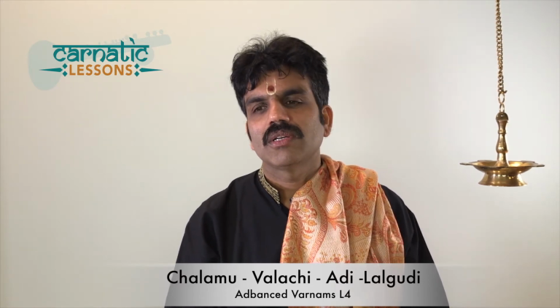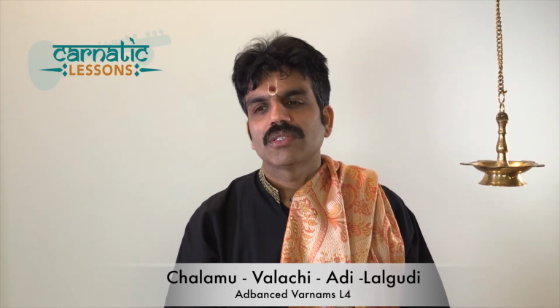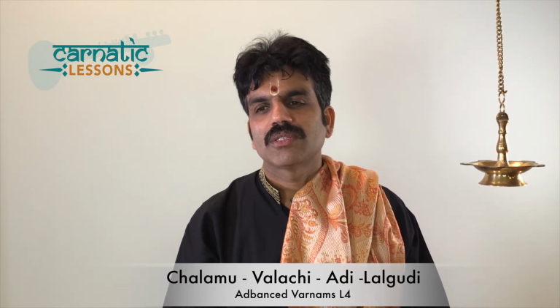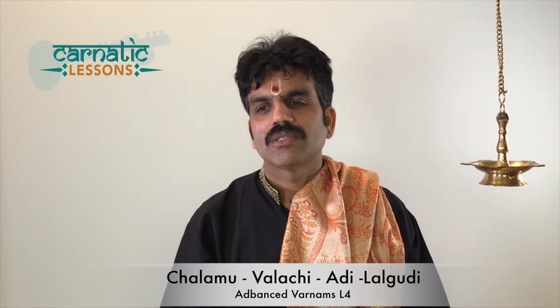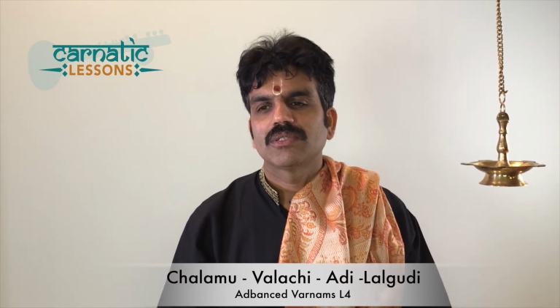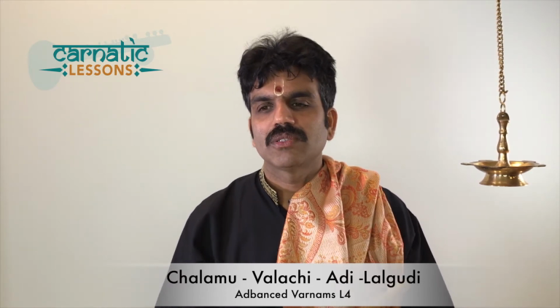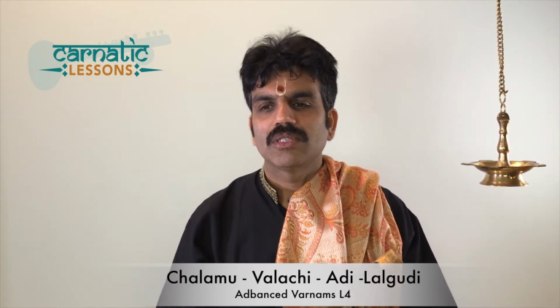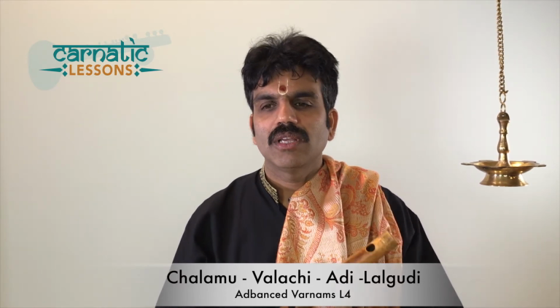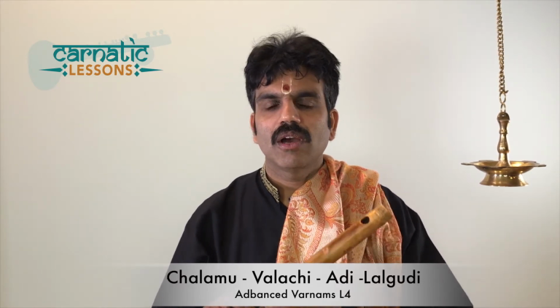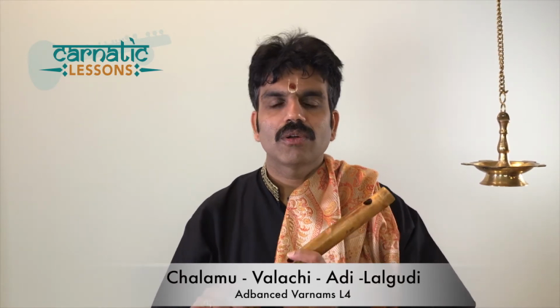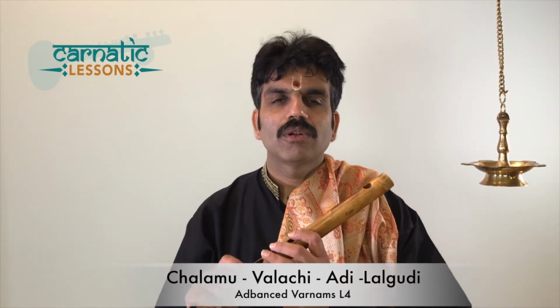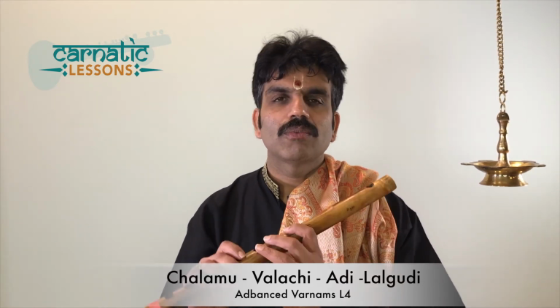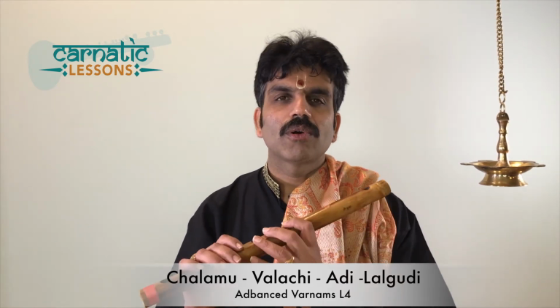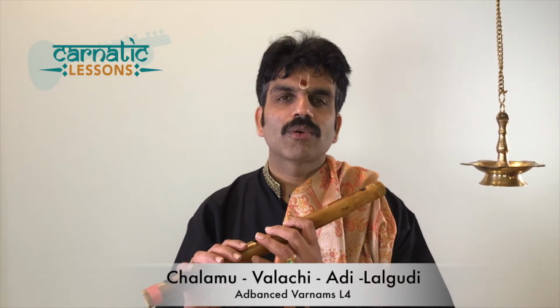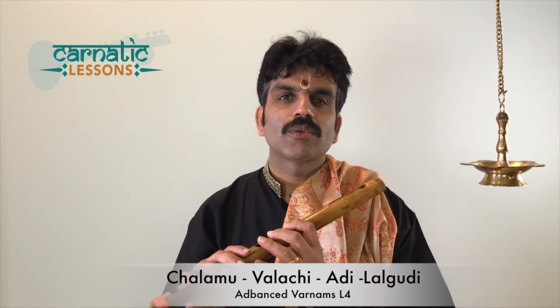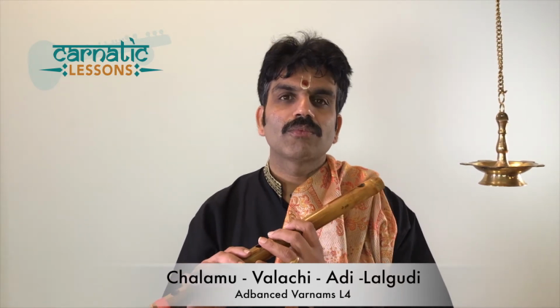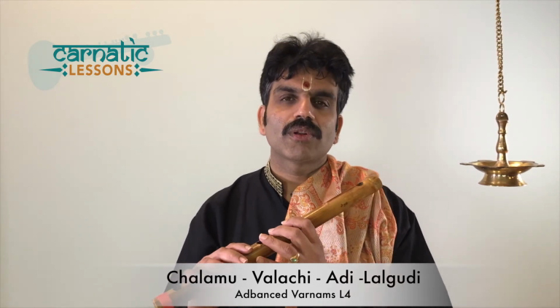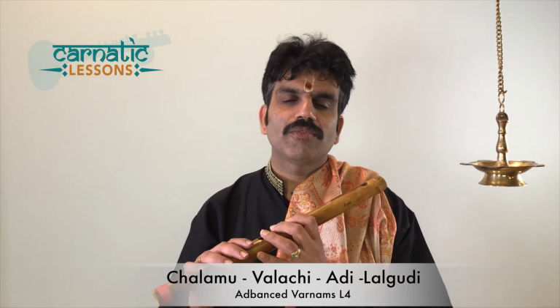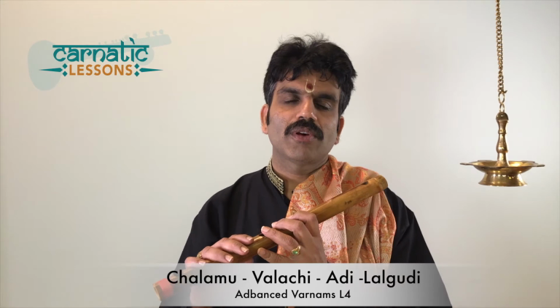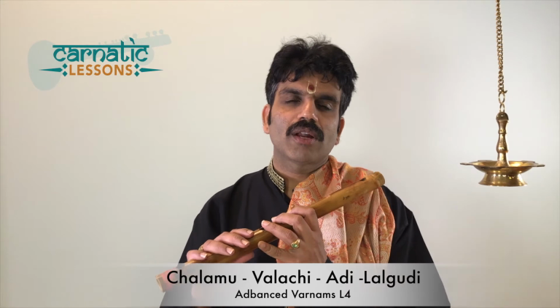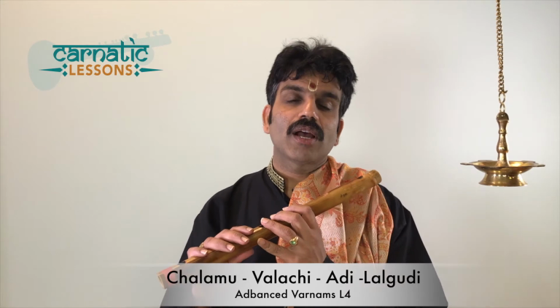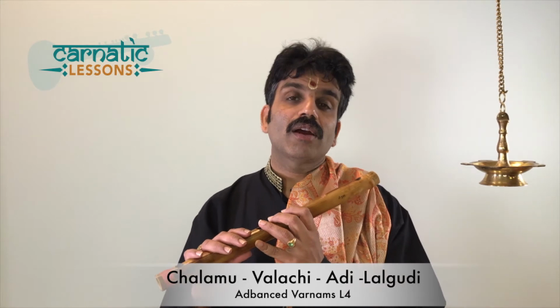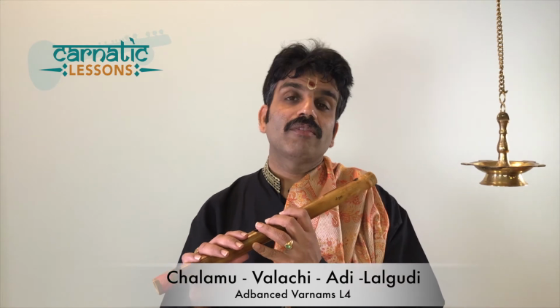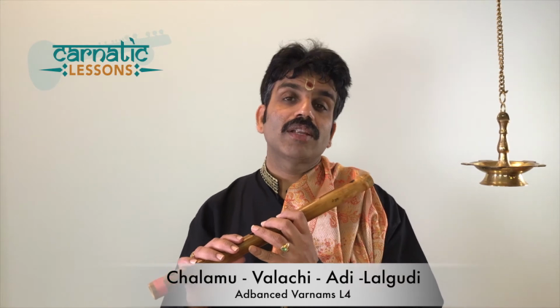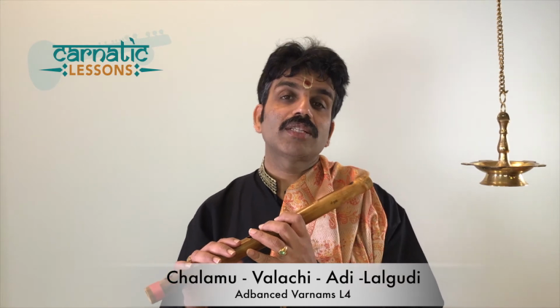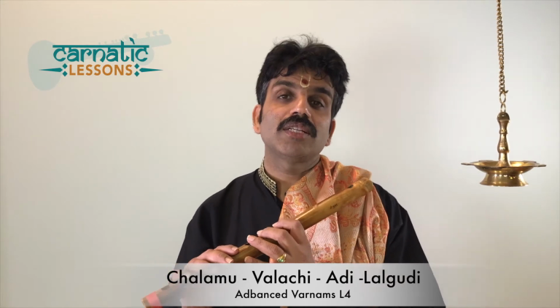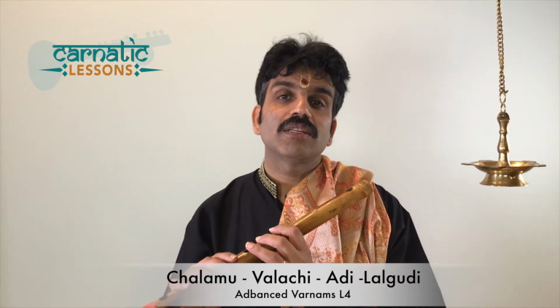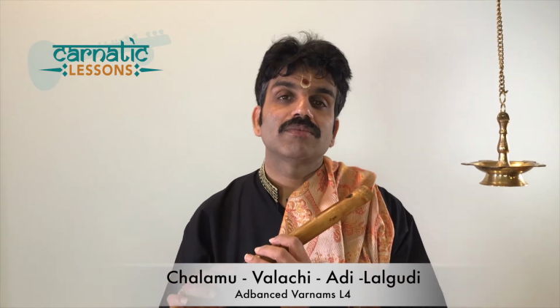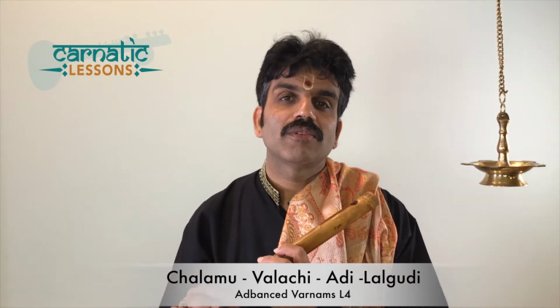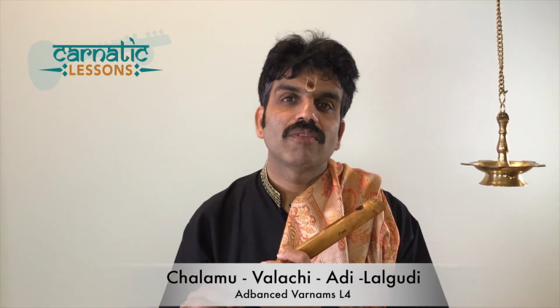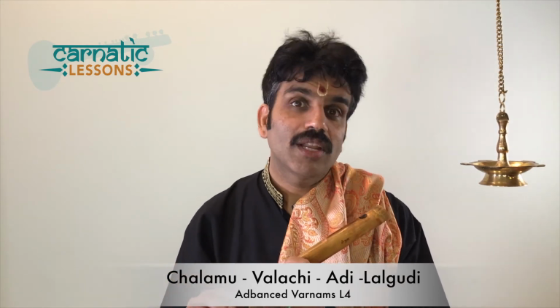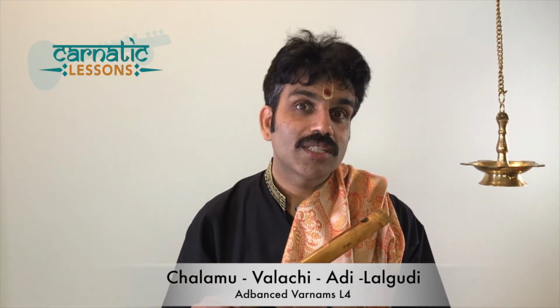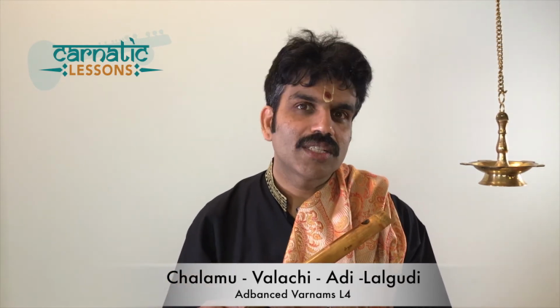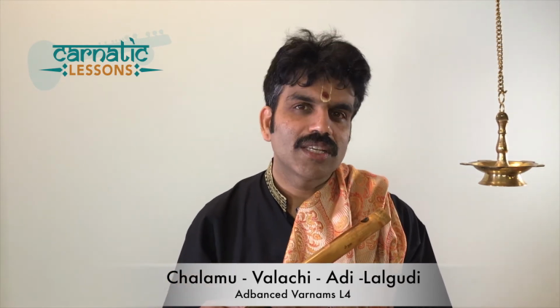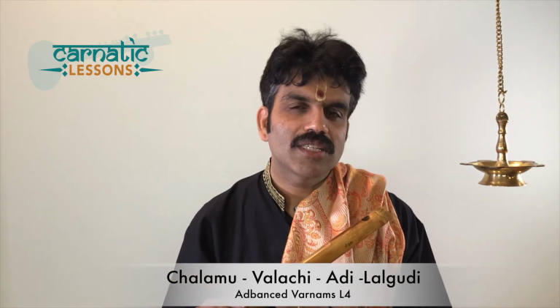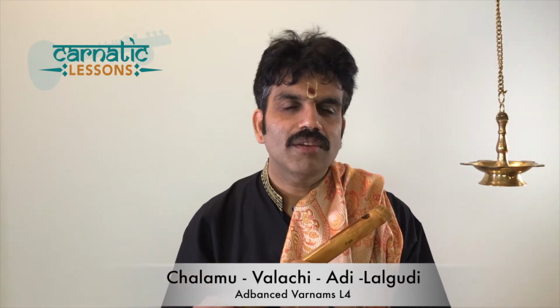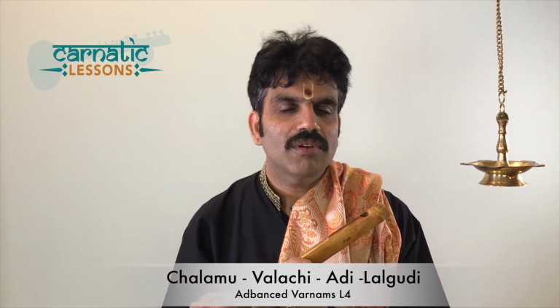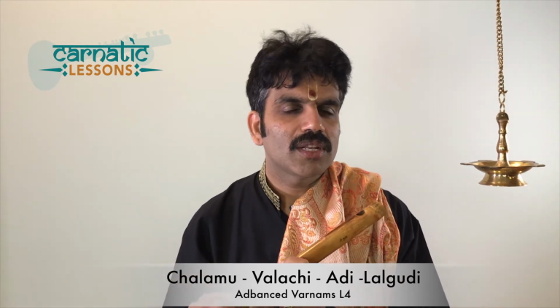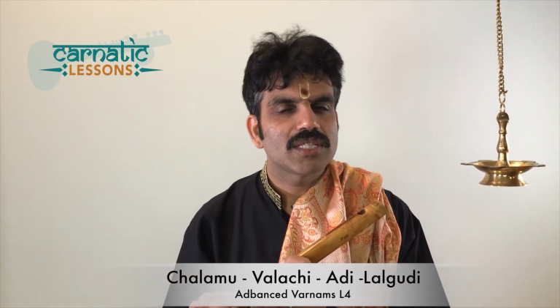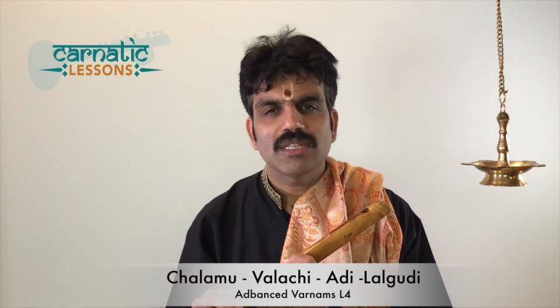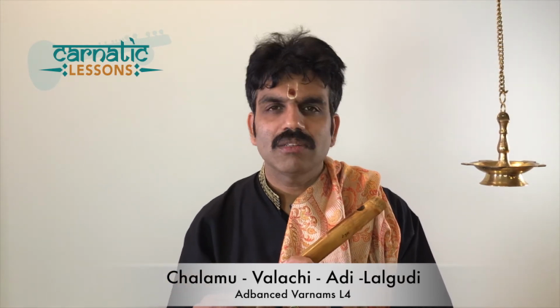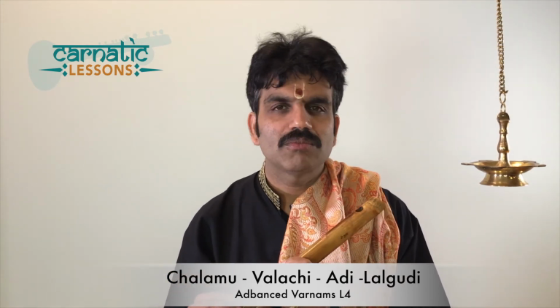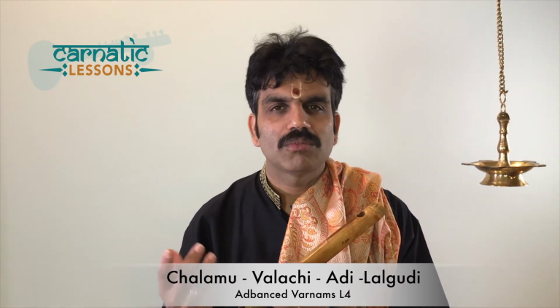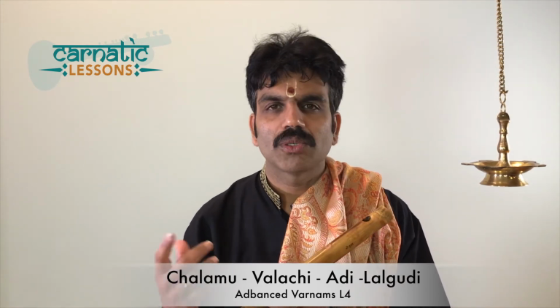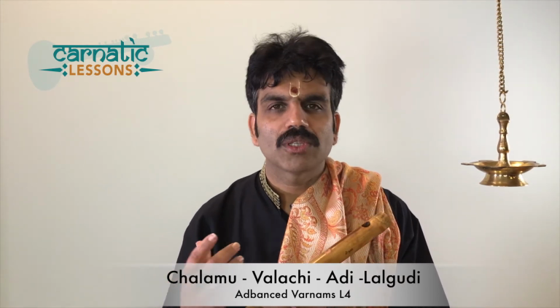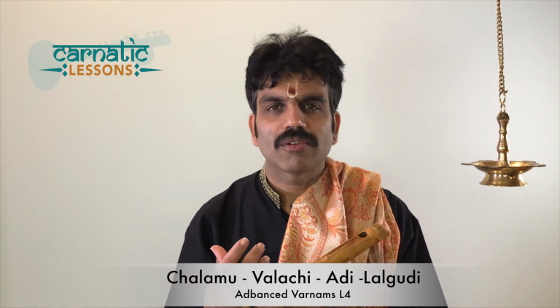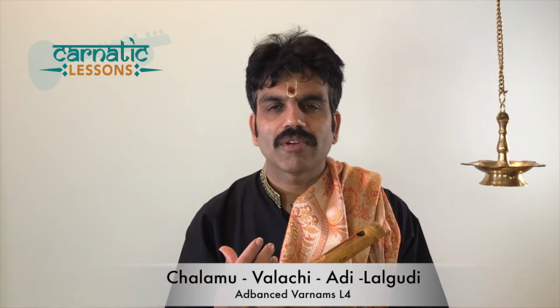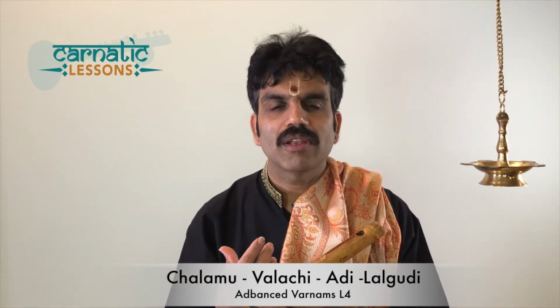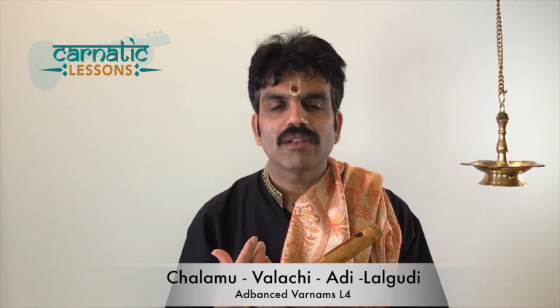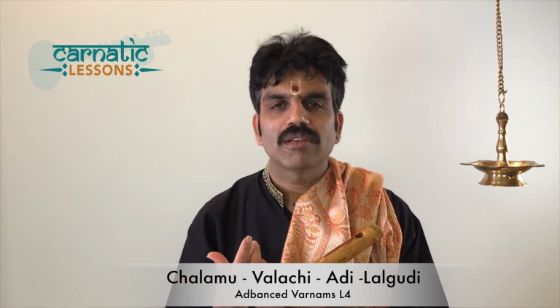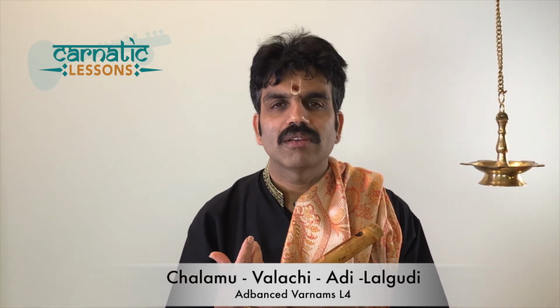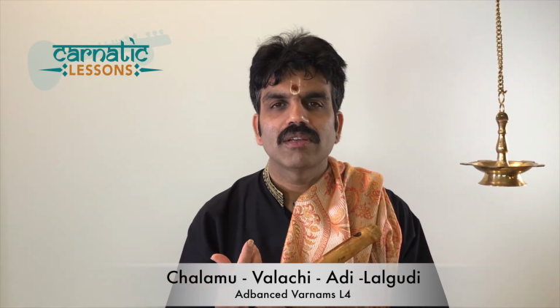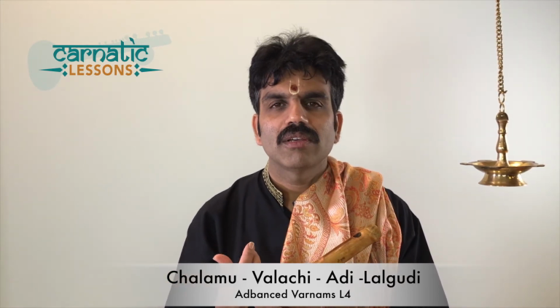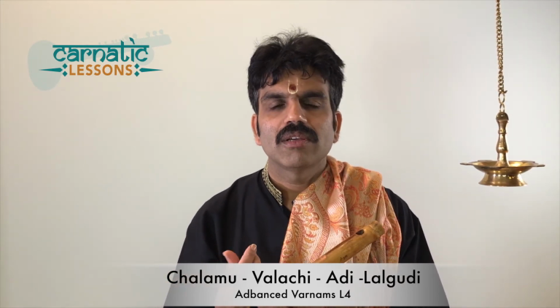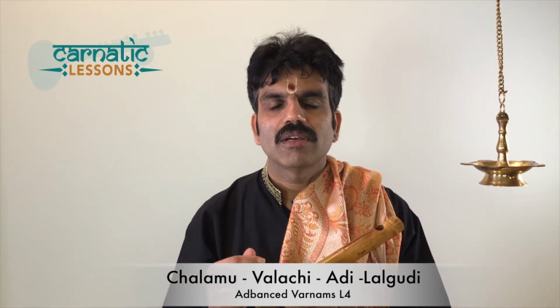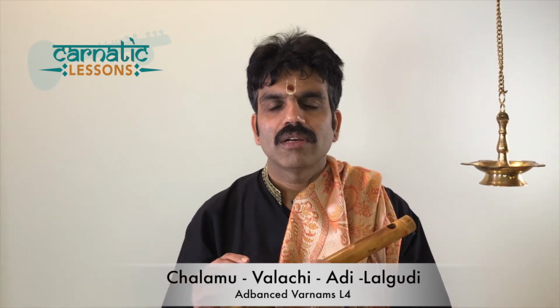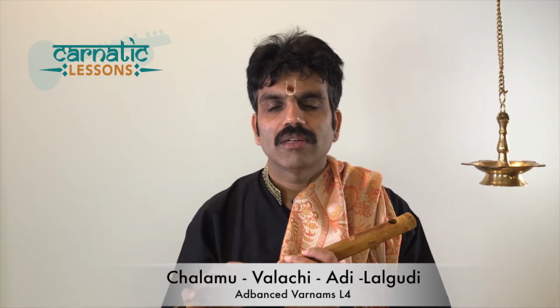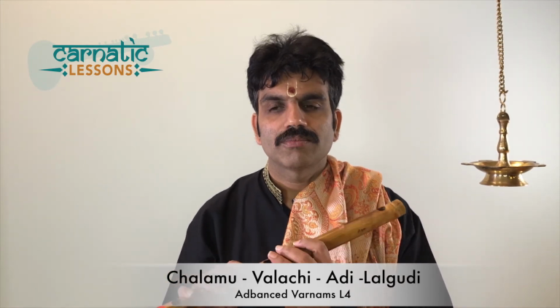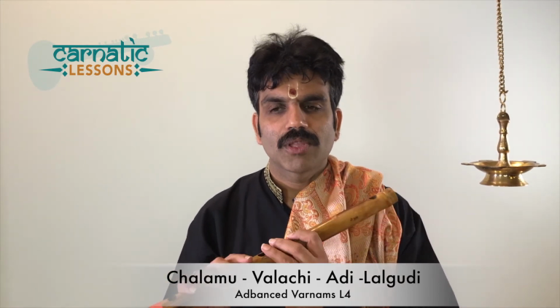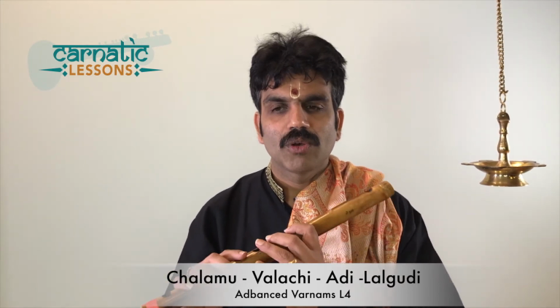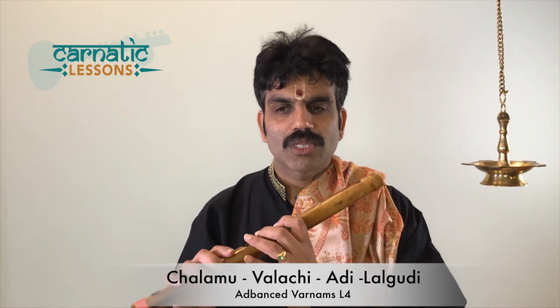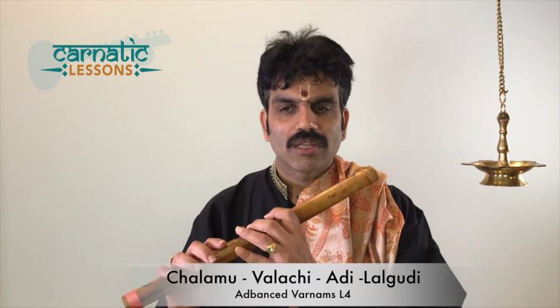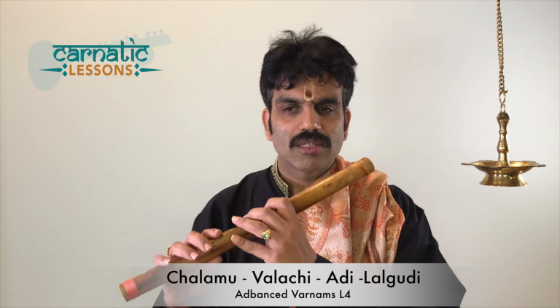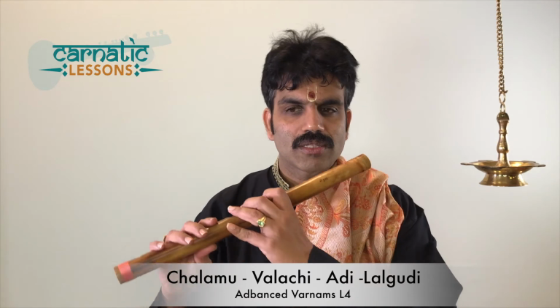The Aarohanam for Raga Valachee — they say Valachee, both pronunciations are fine — goes like this.